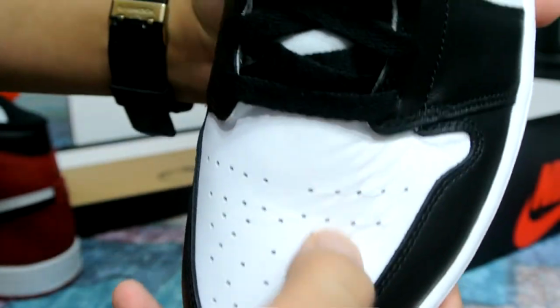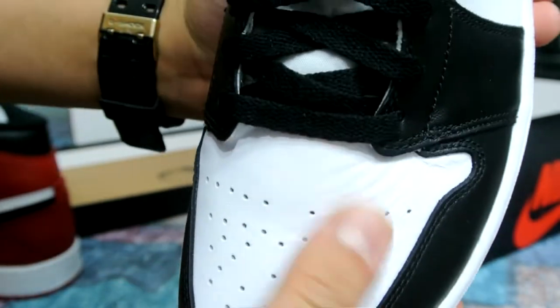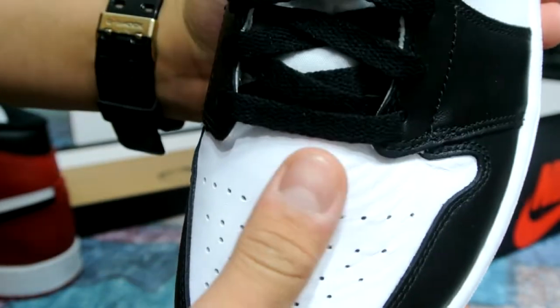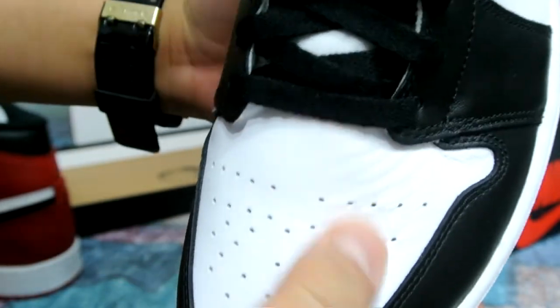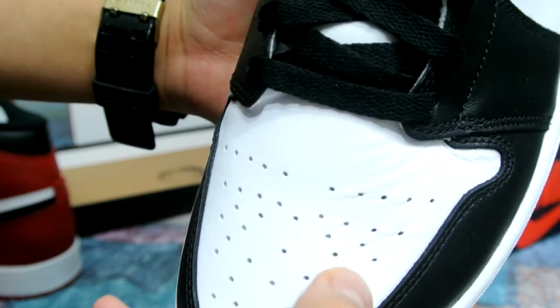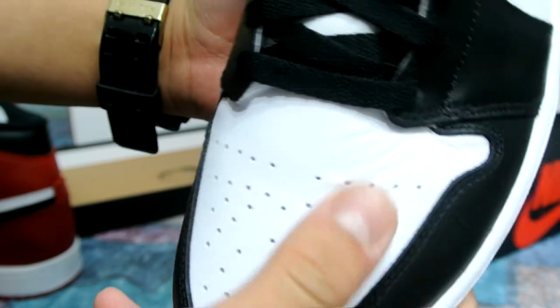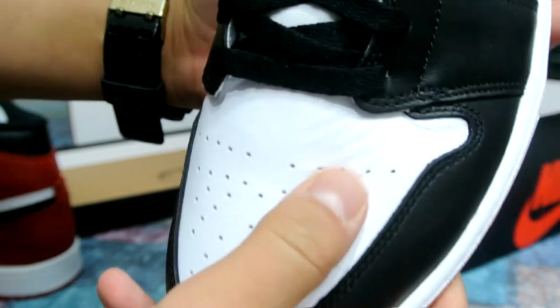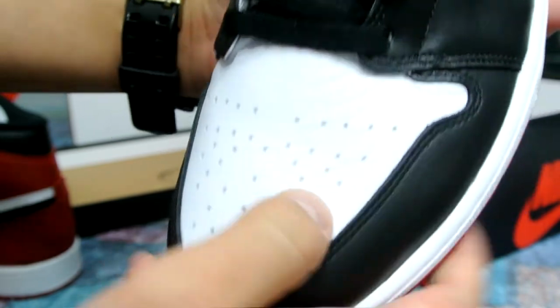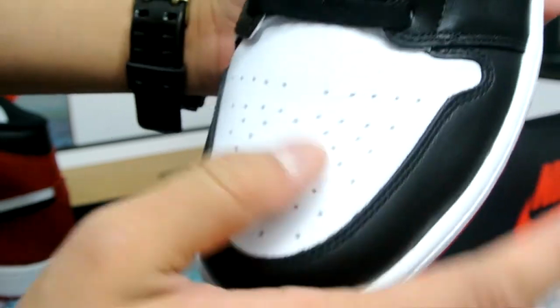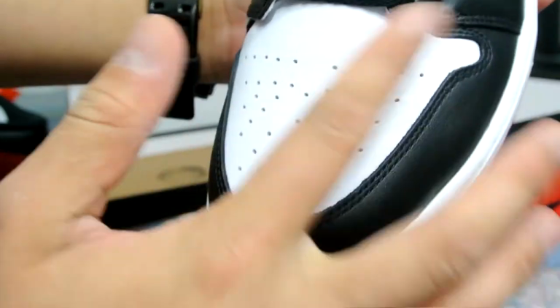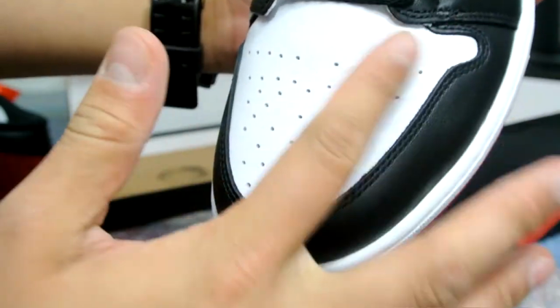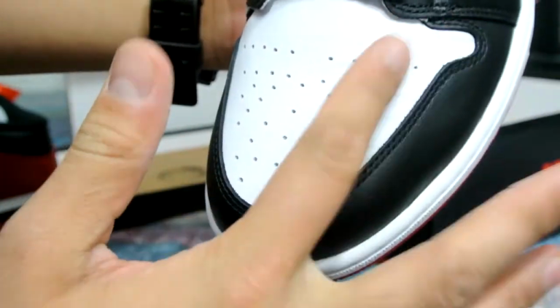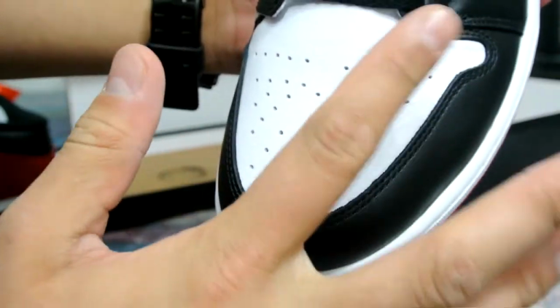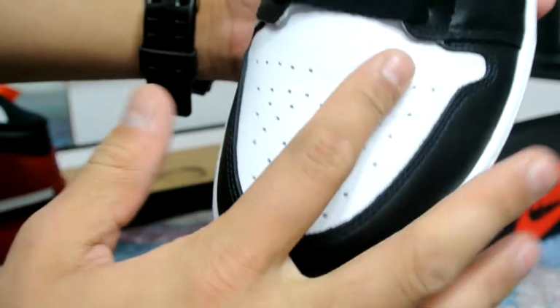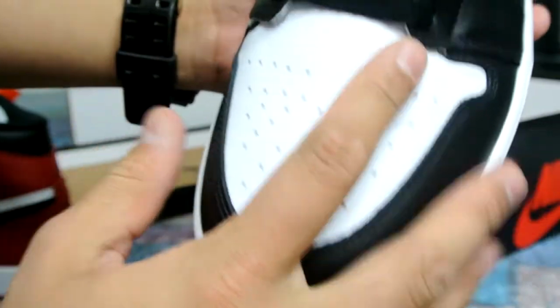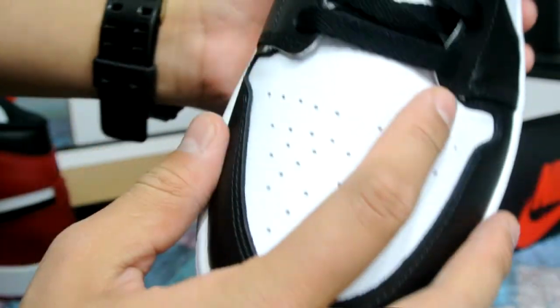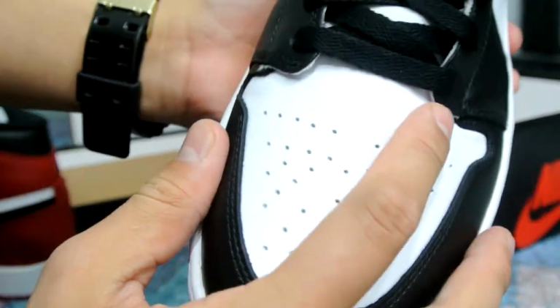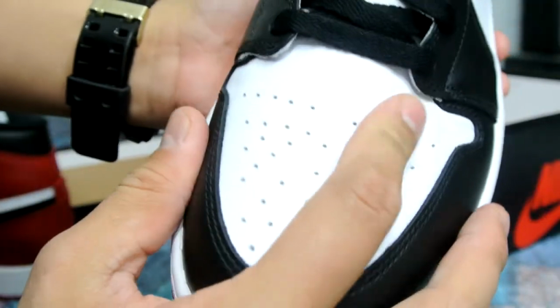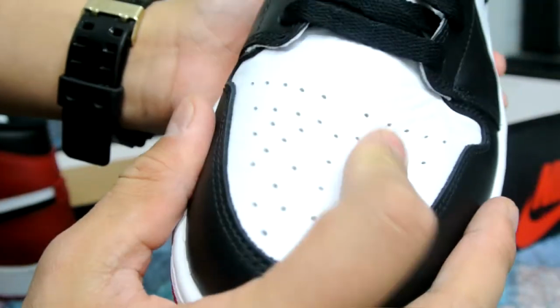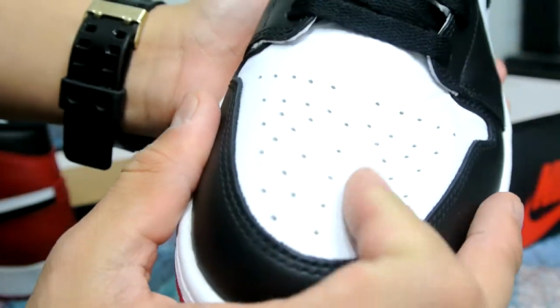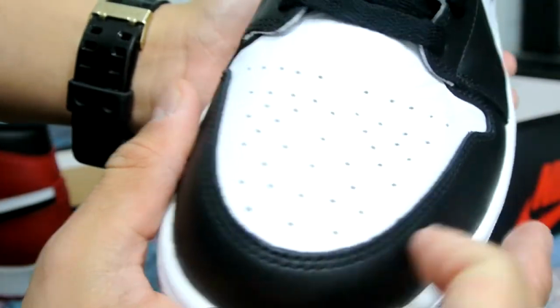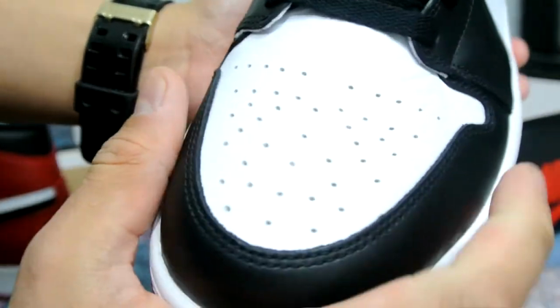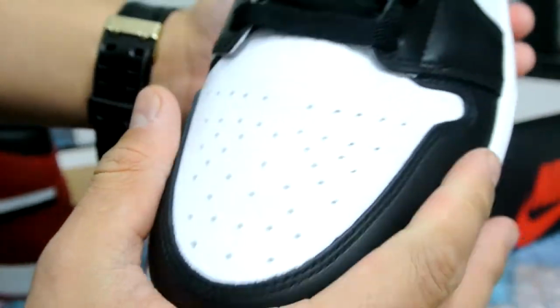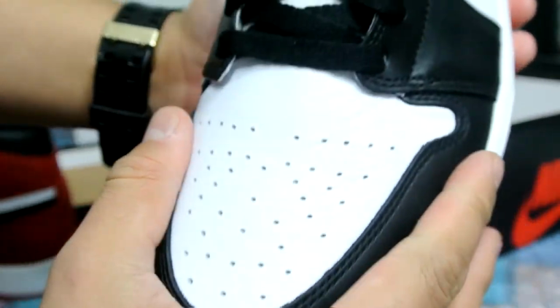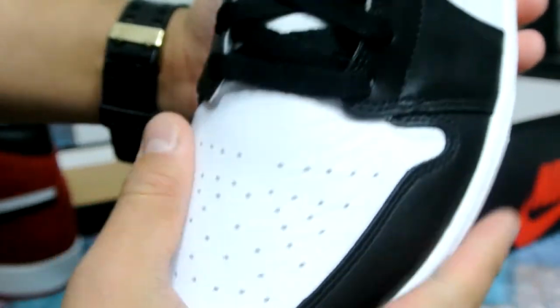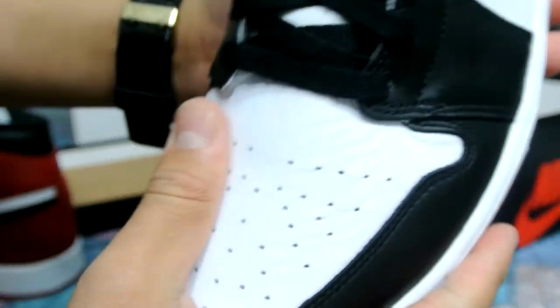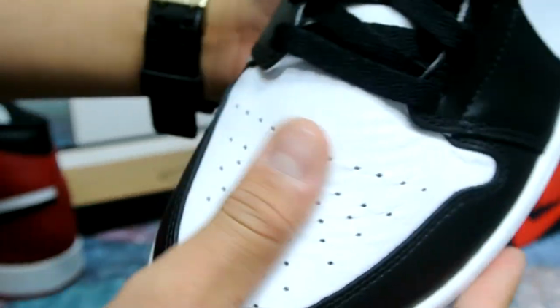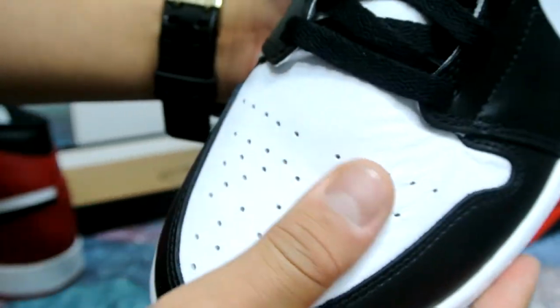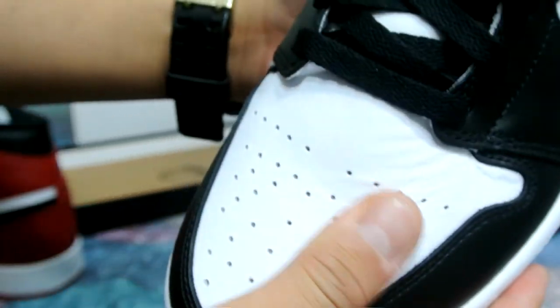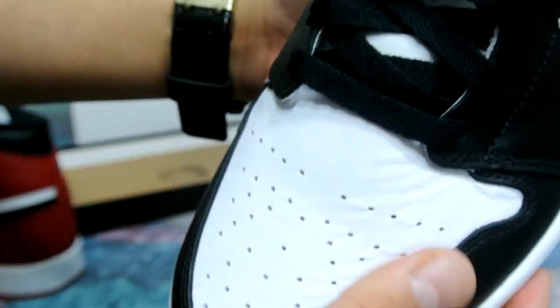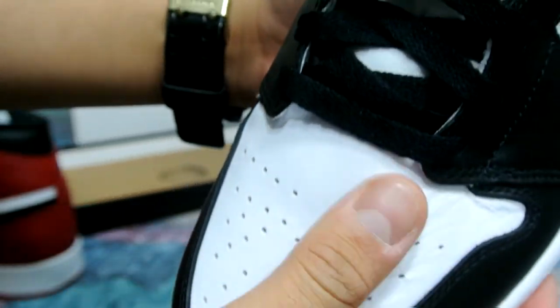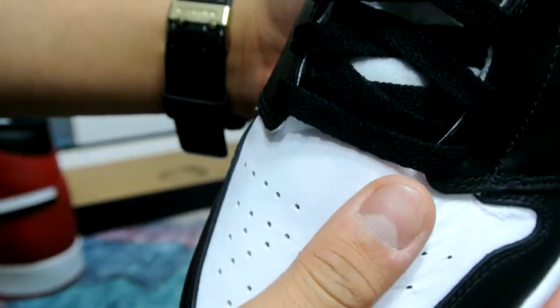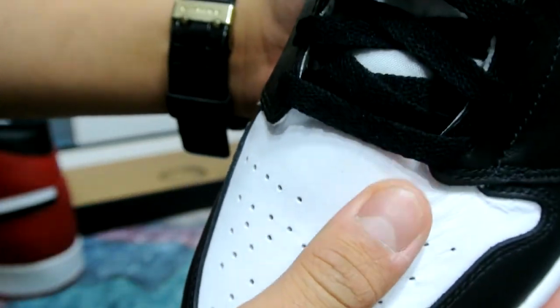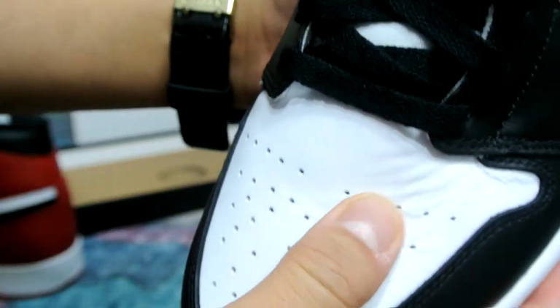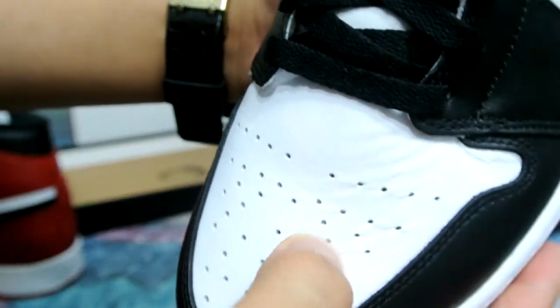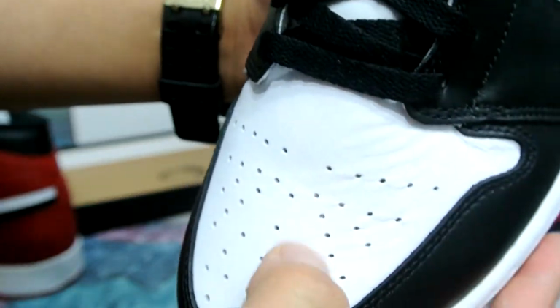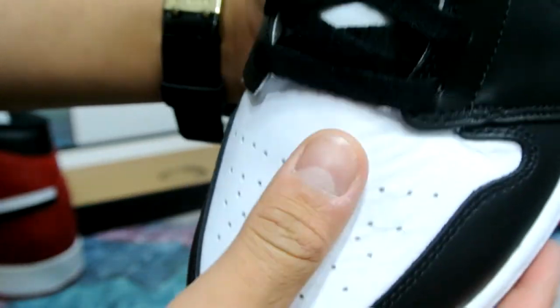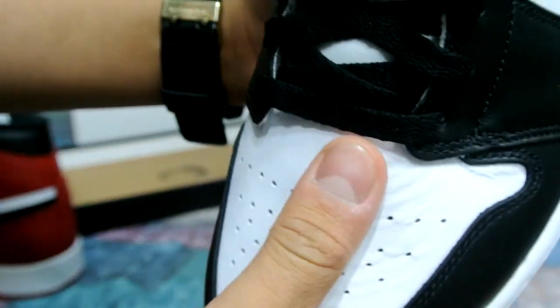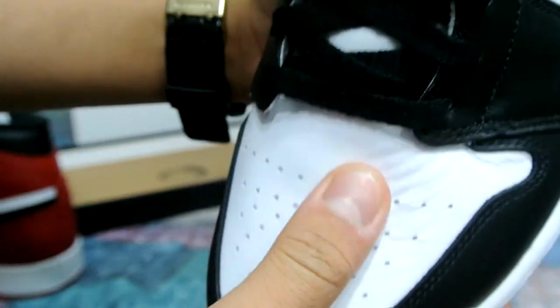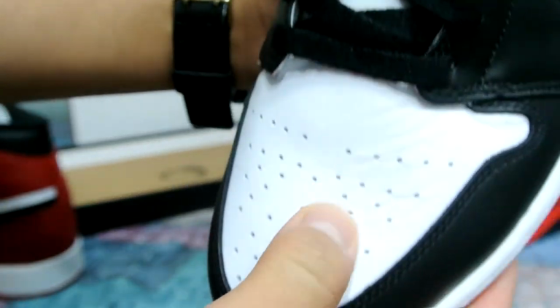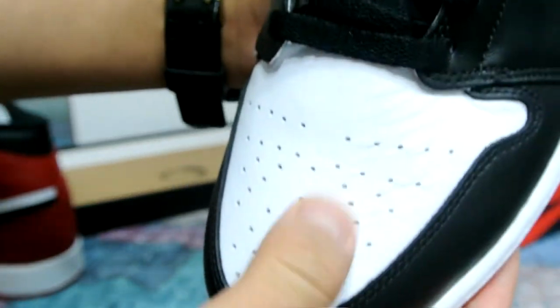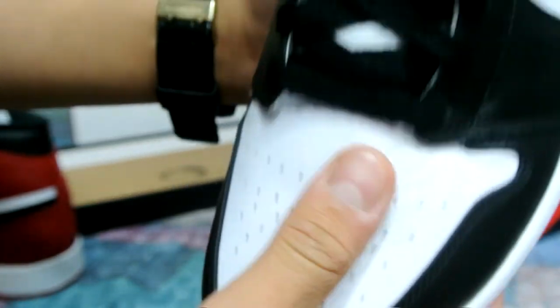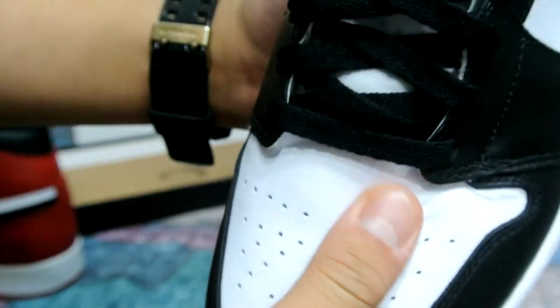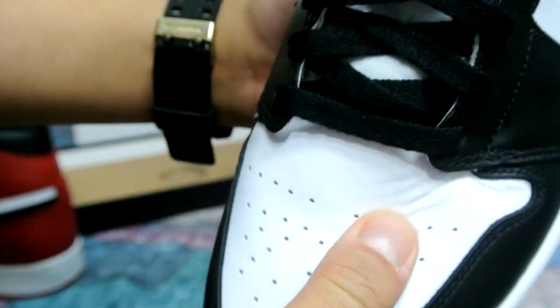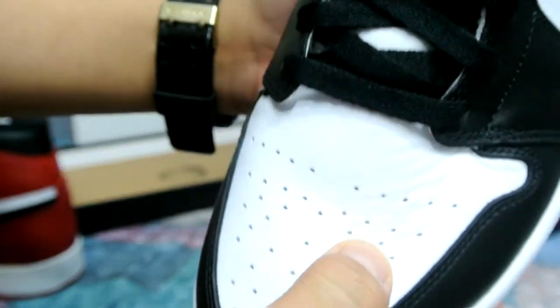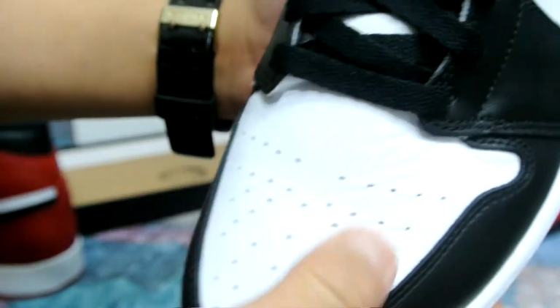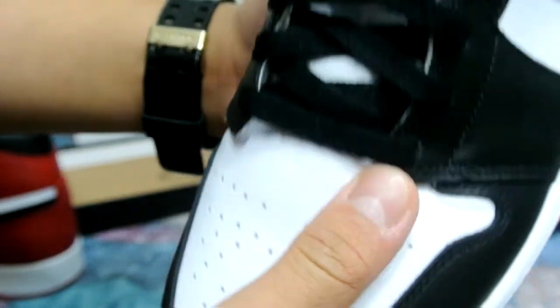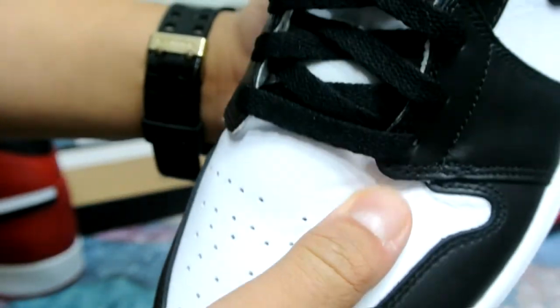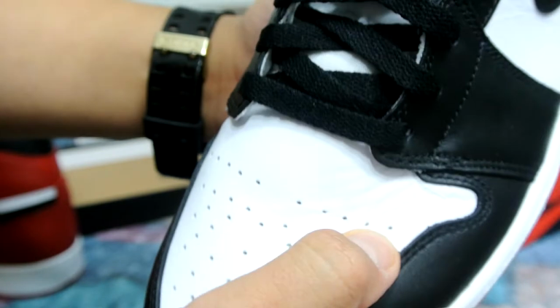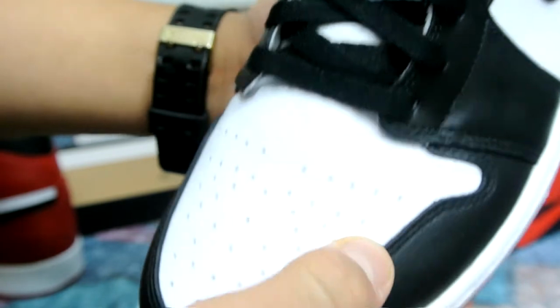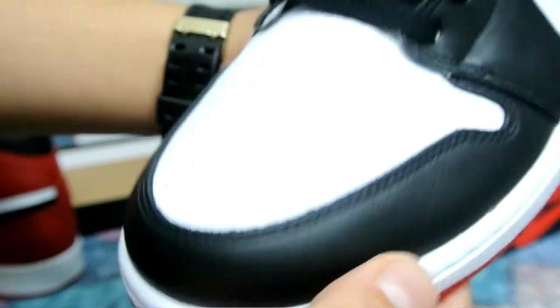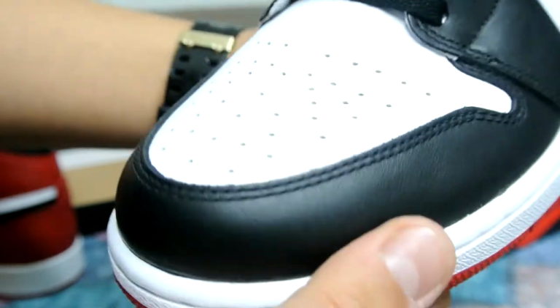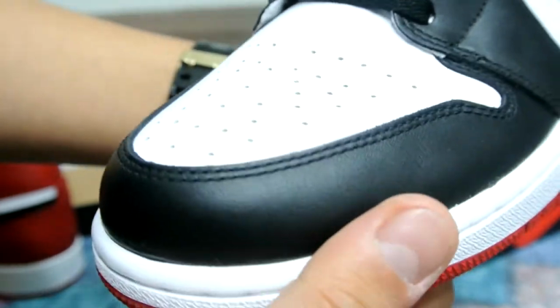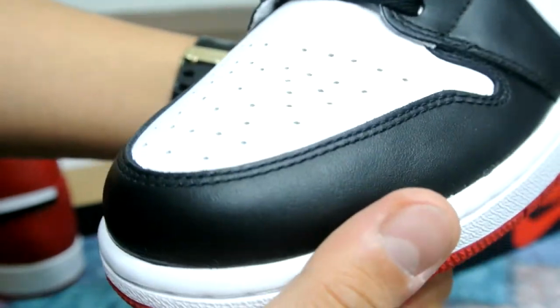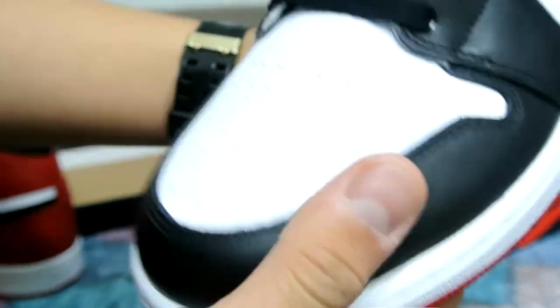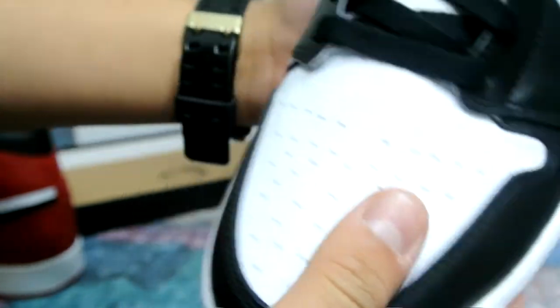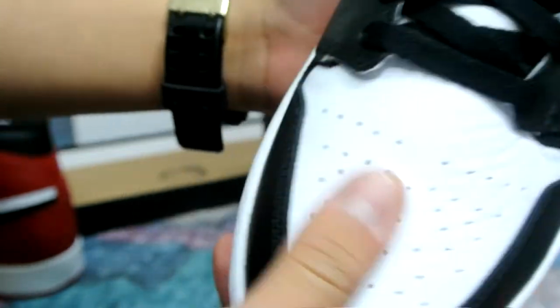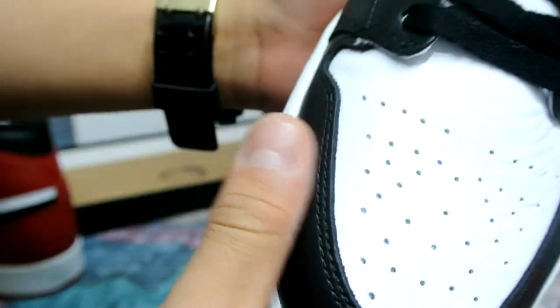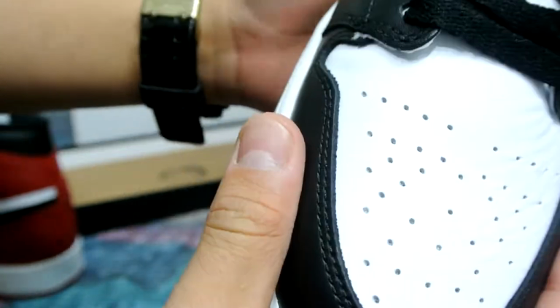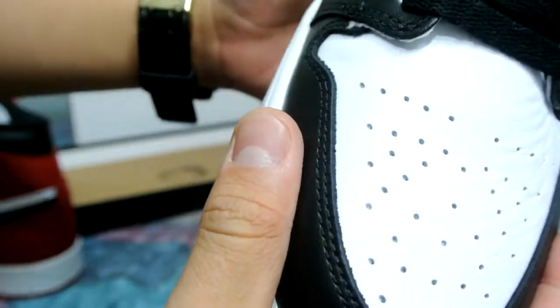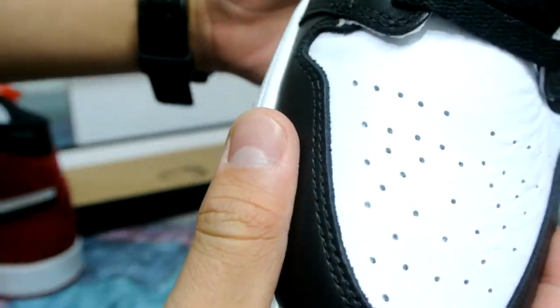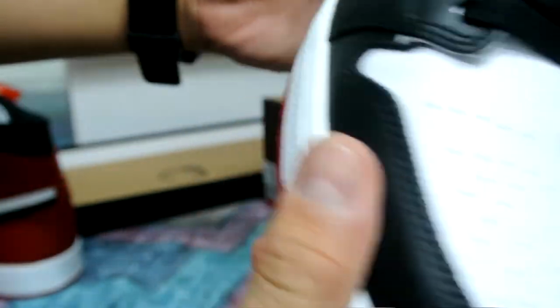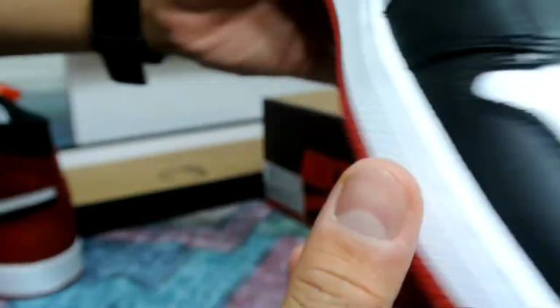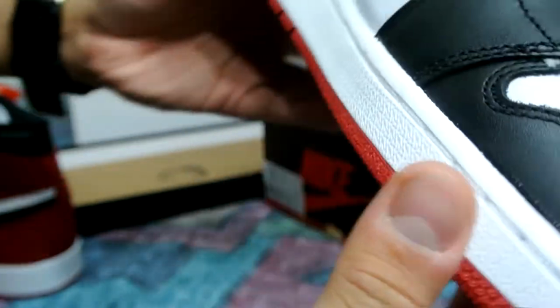I think similar to my pair already, the left one will crease a lot — just because for some reason the leather seems a little softer than the other one.